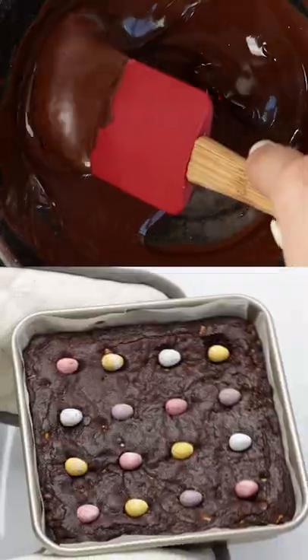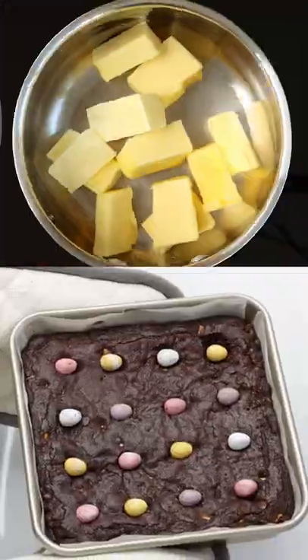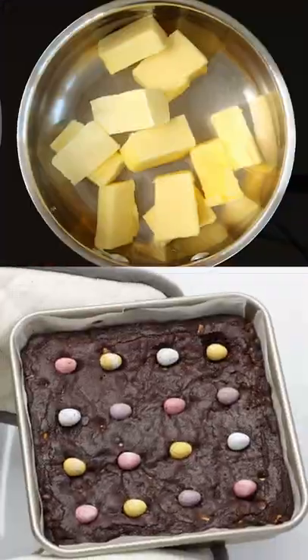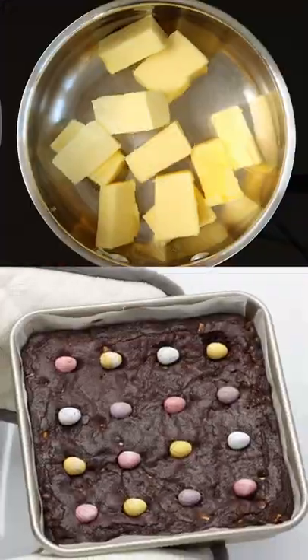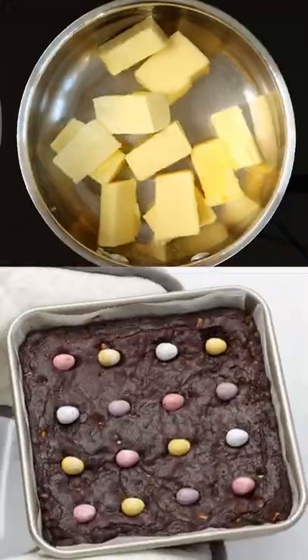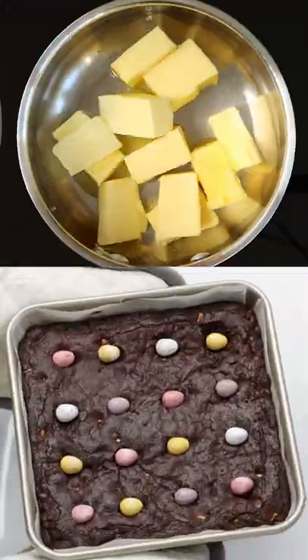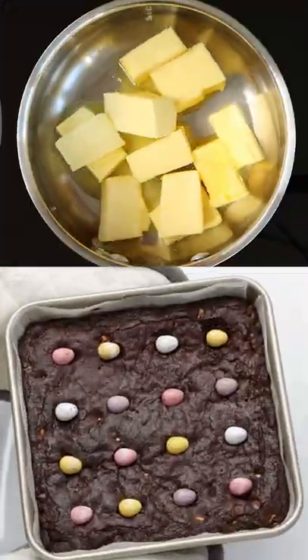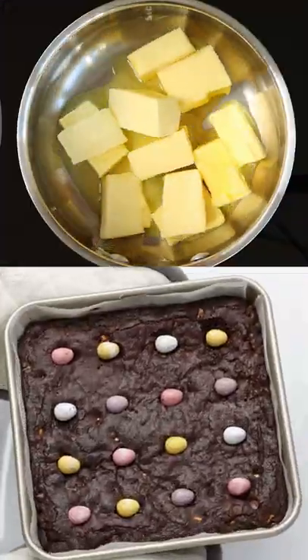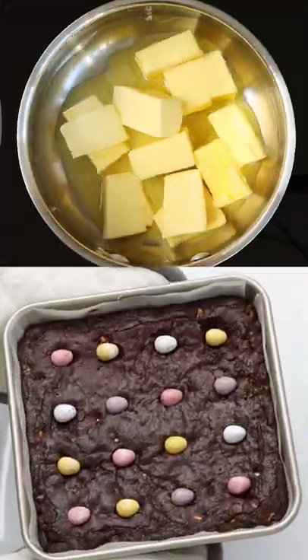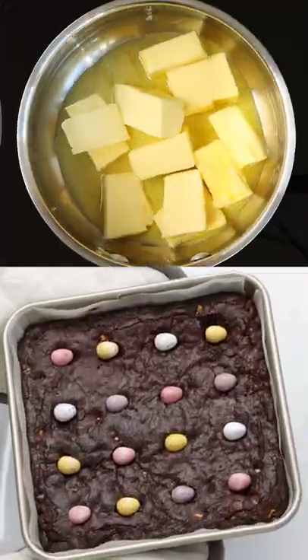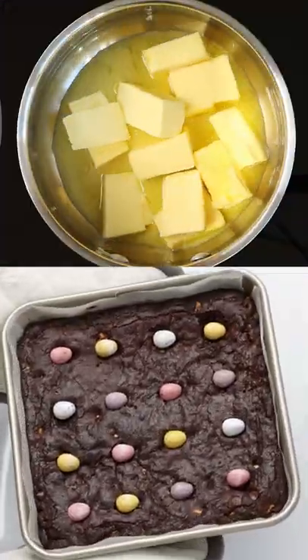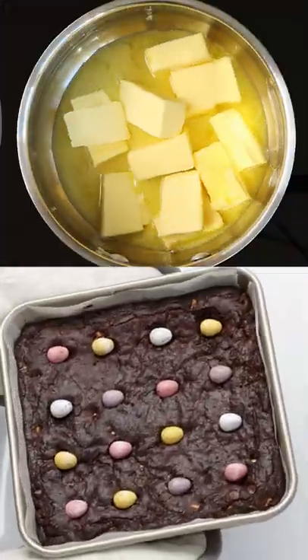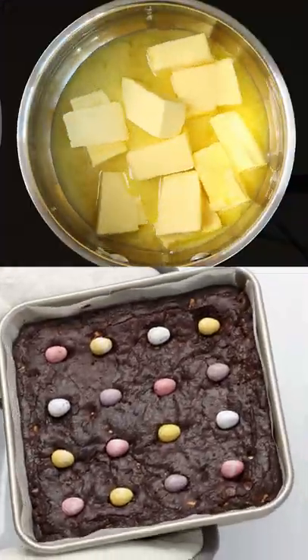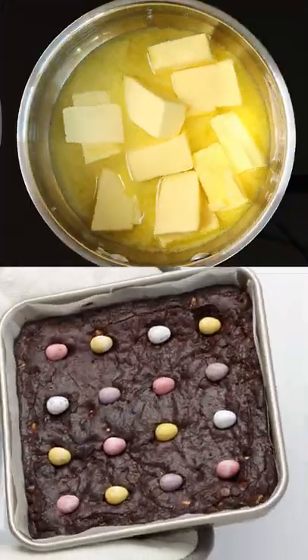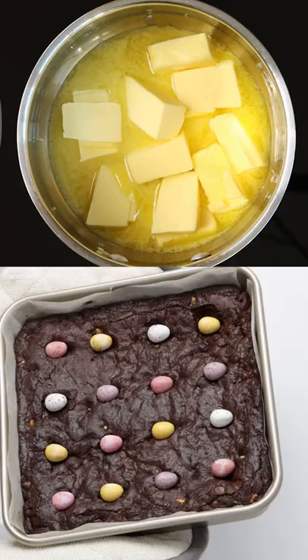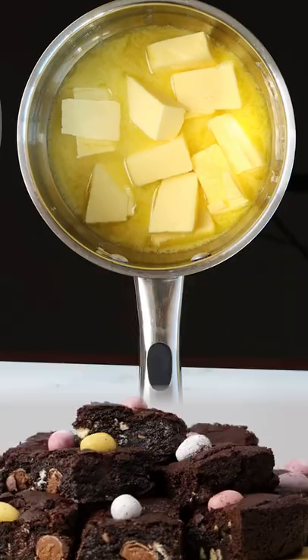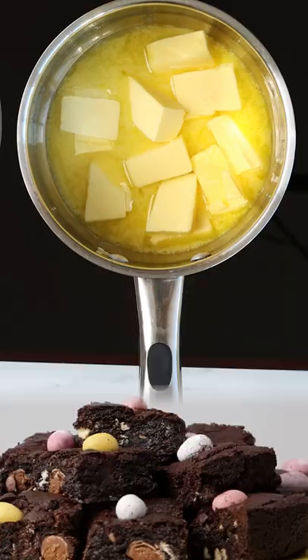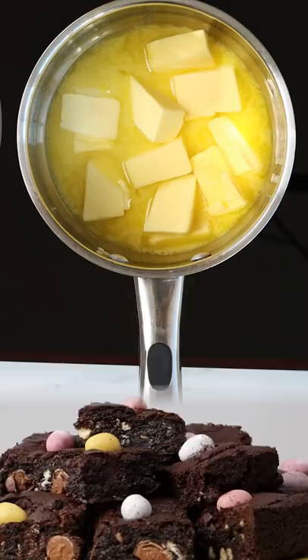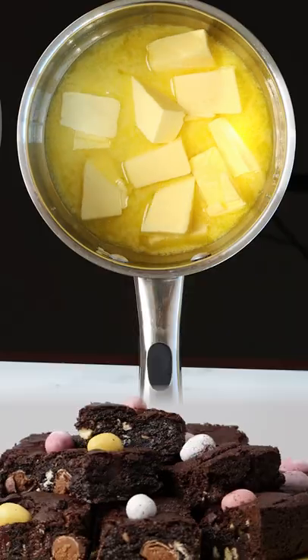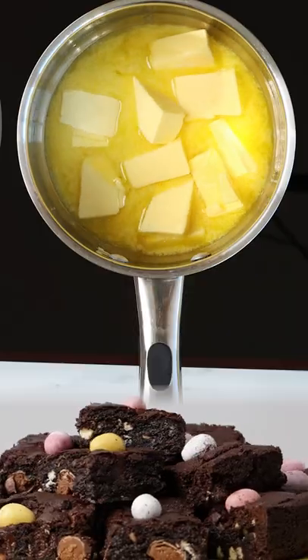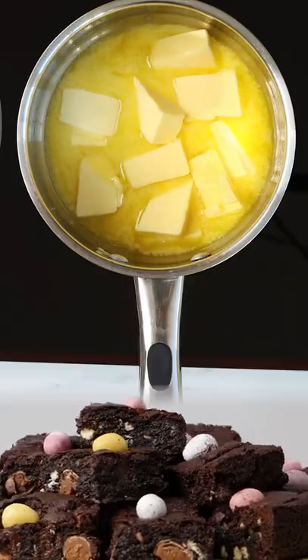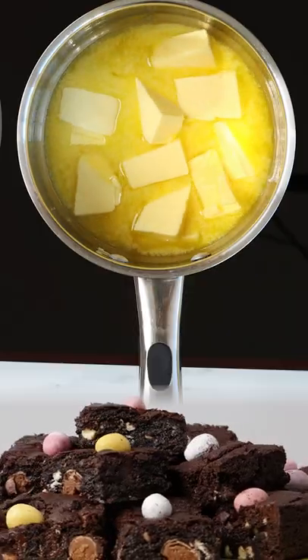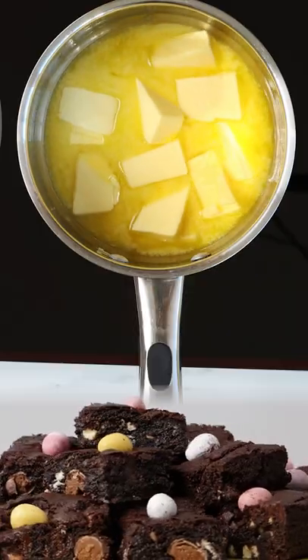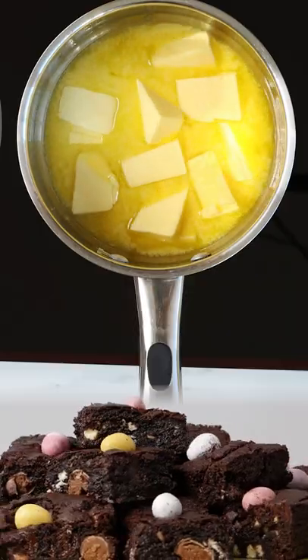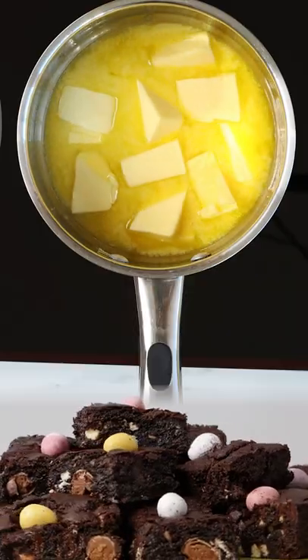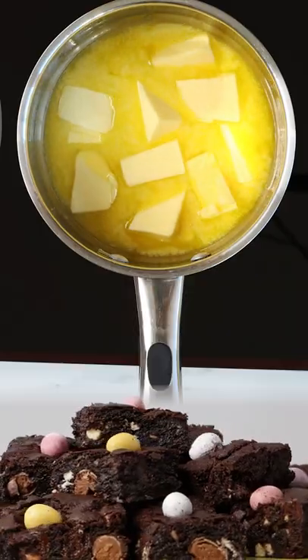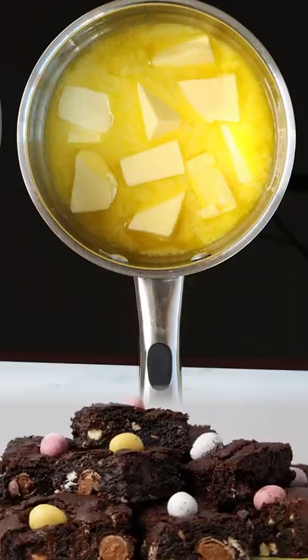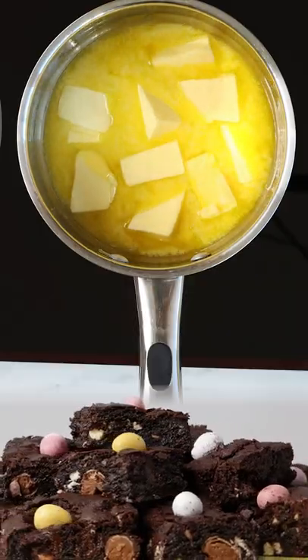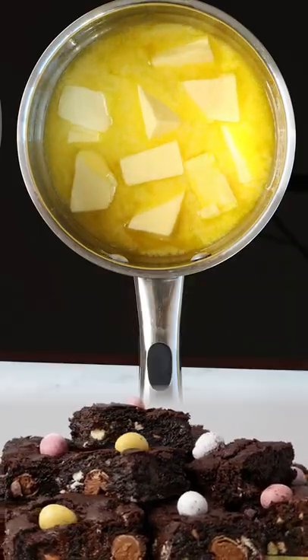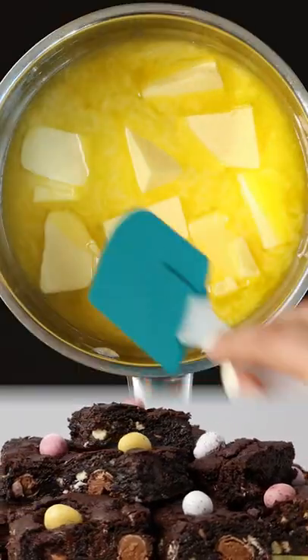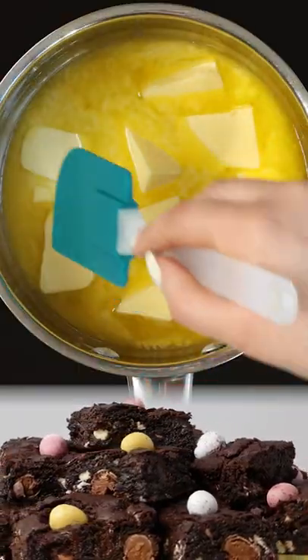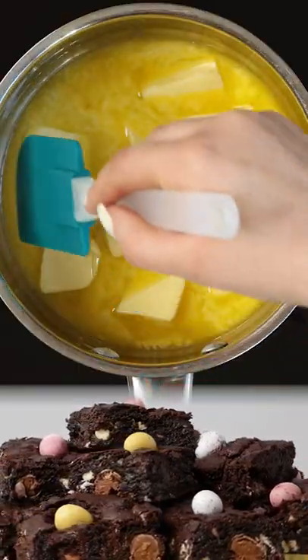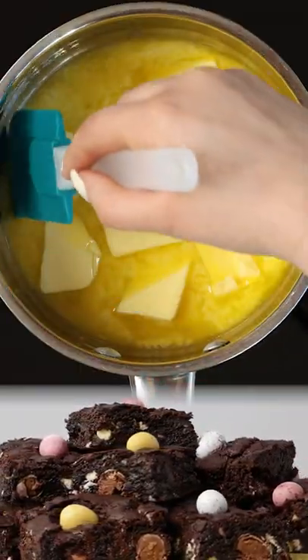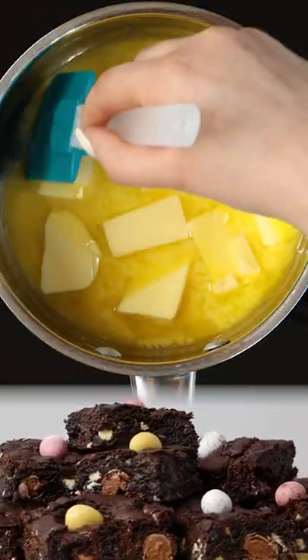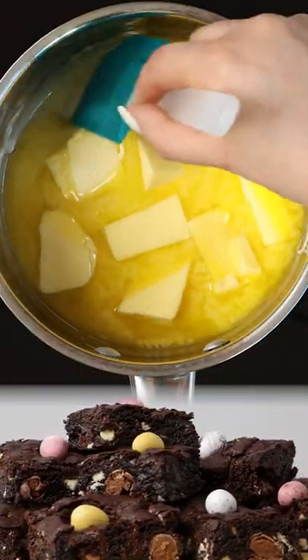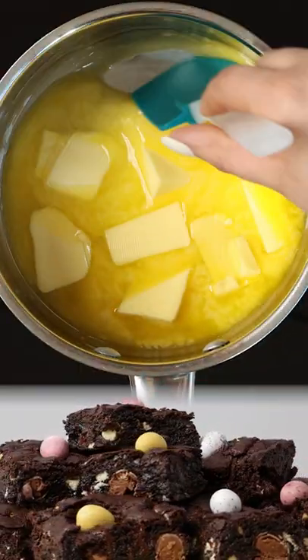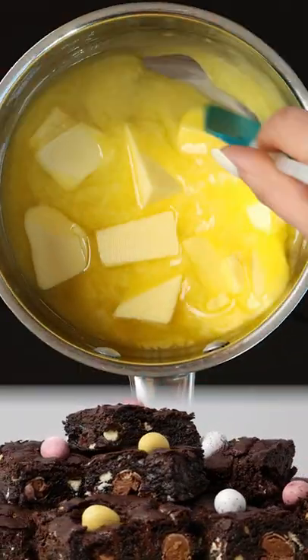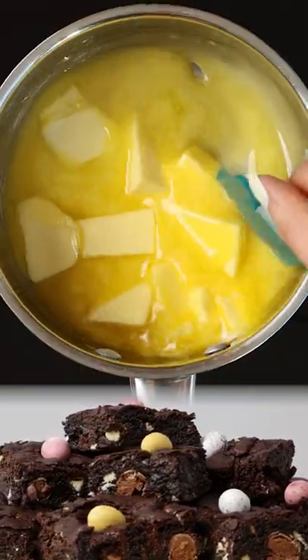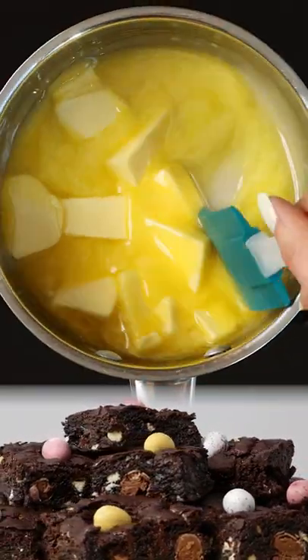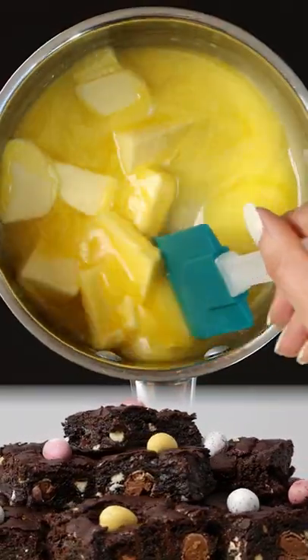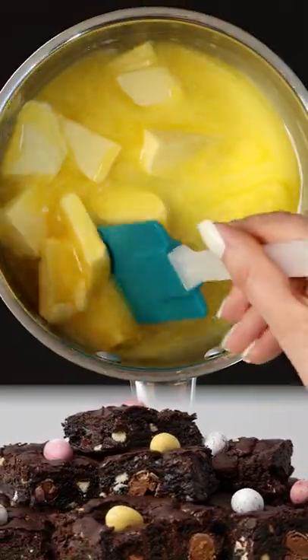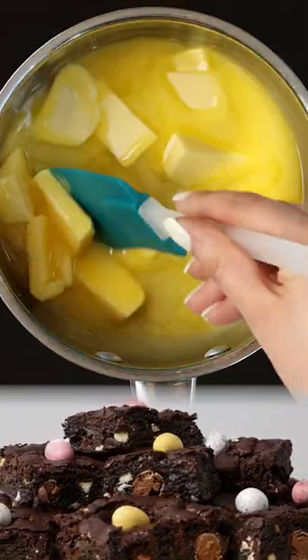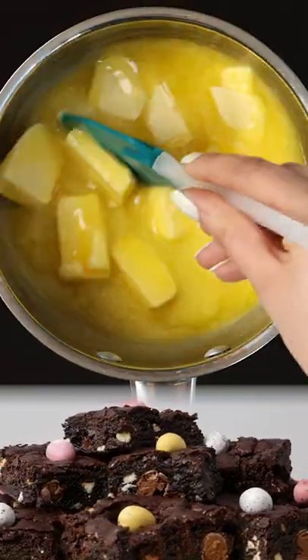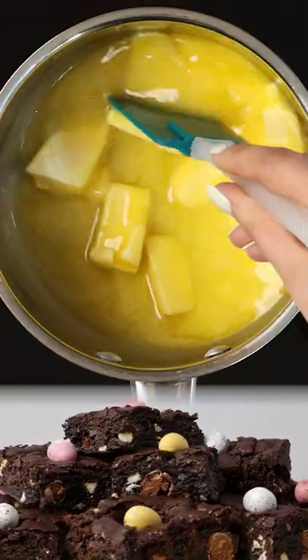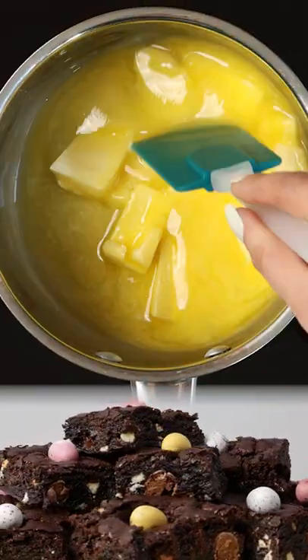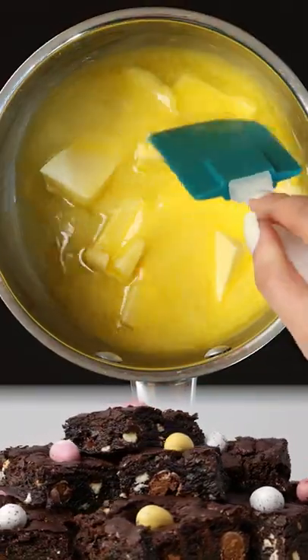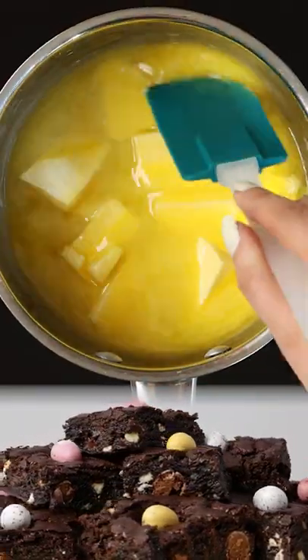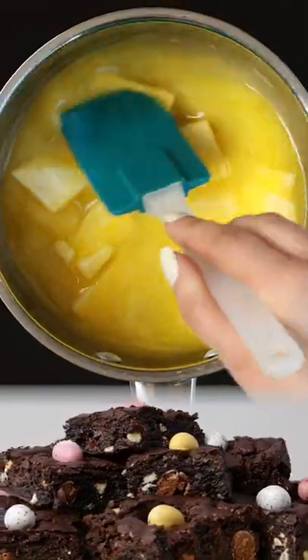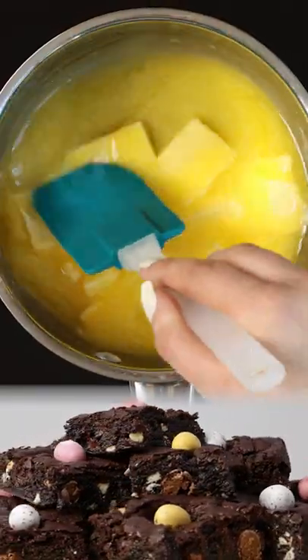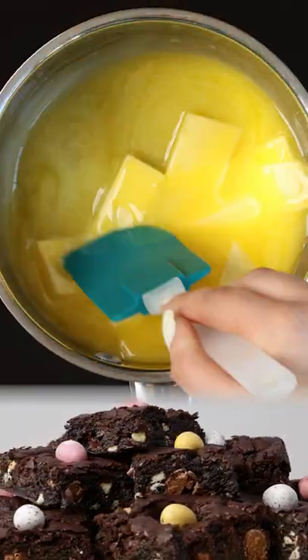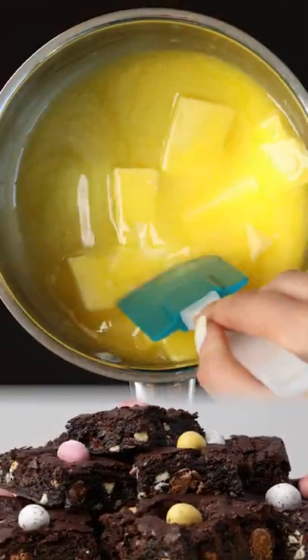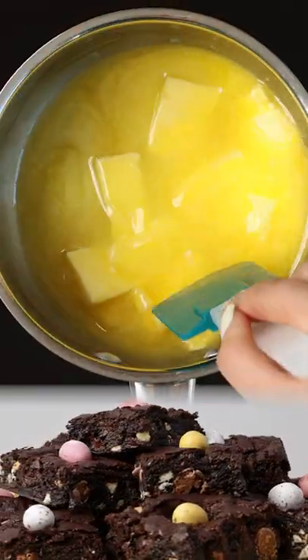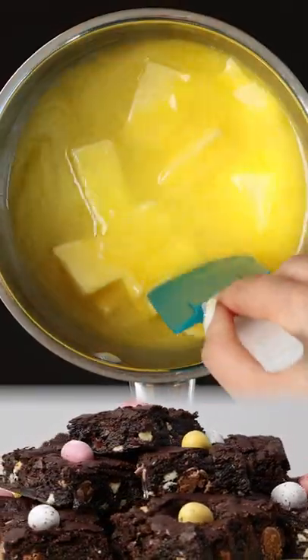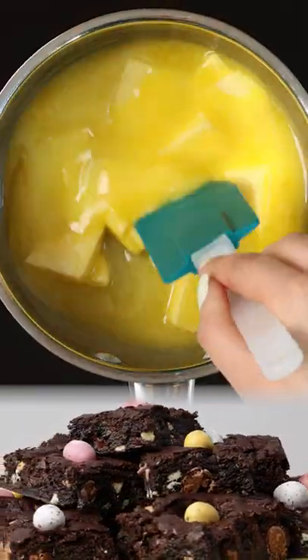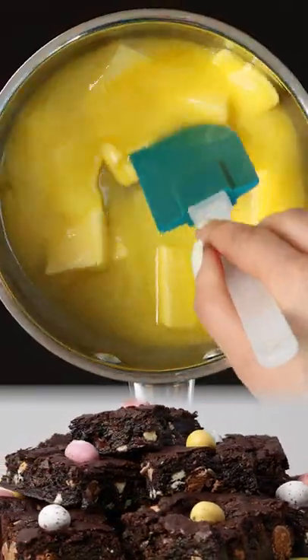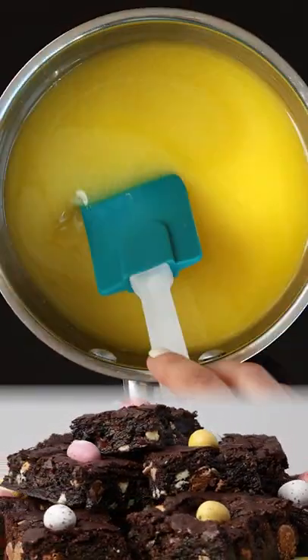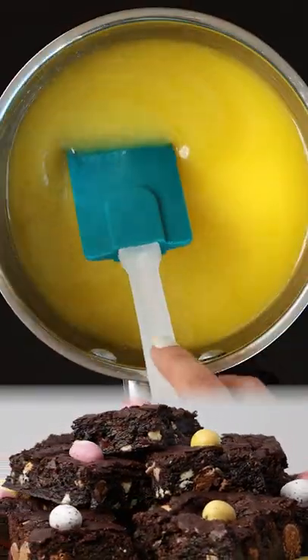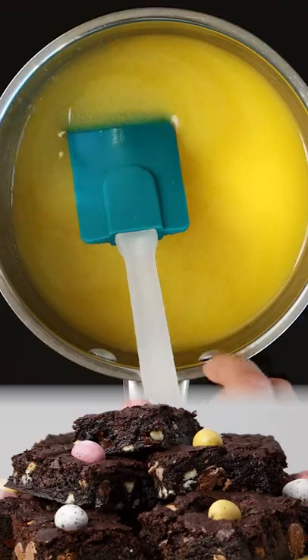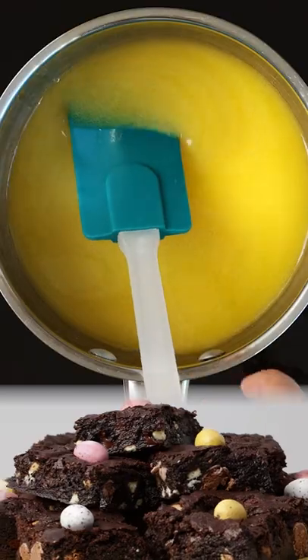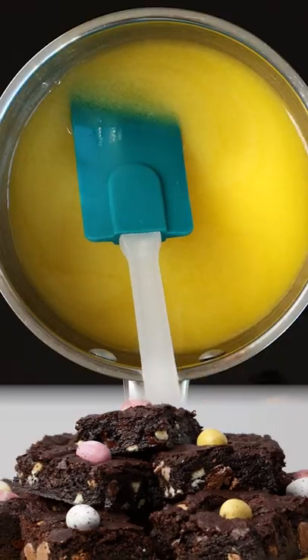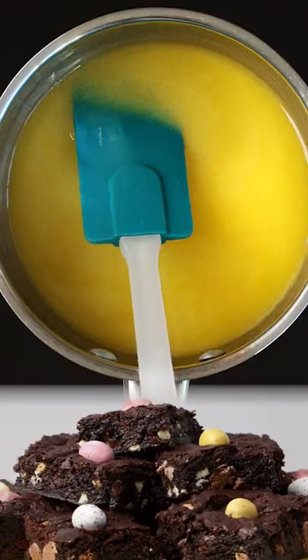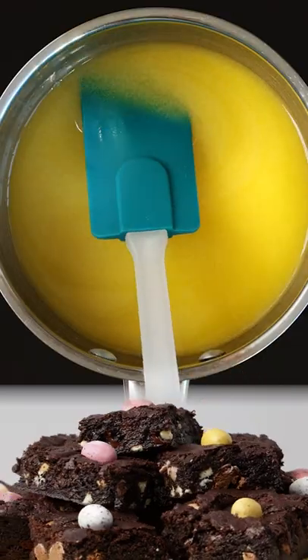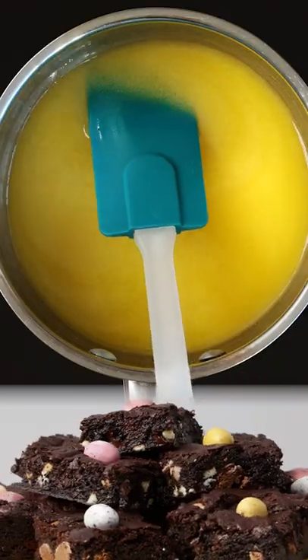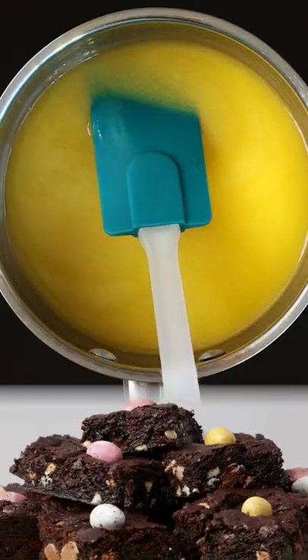Melt the butter over a low heat. Melting the butter before adding the sugar stops air bubbles from forming and making your brownies fluffy.